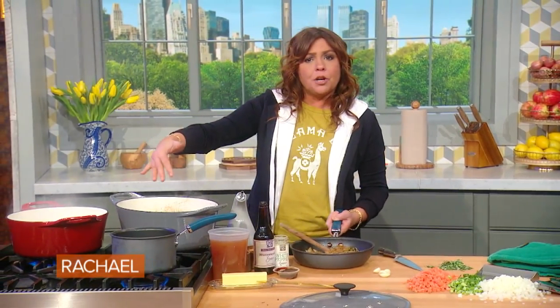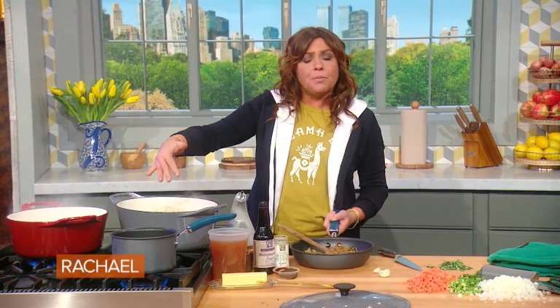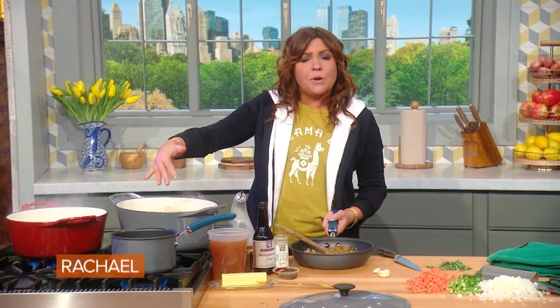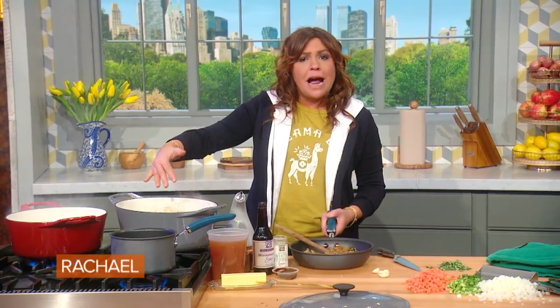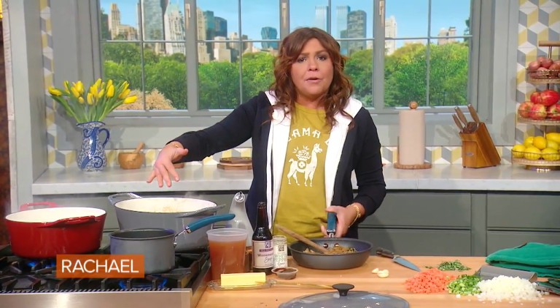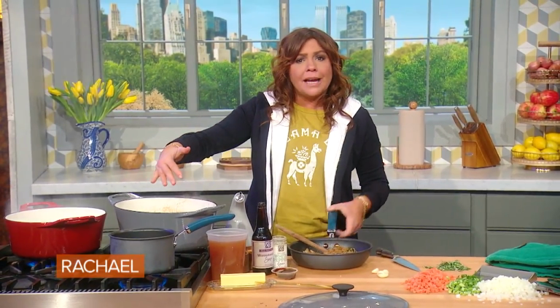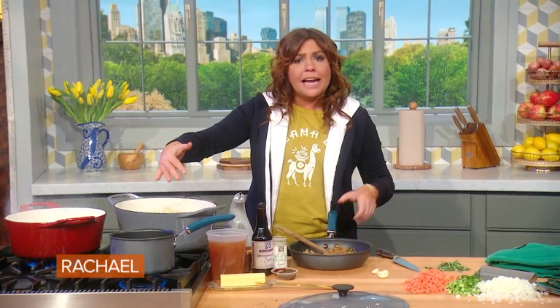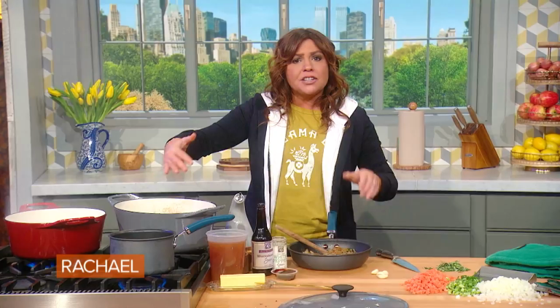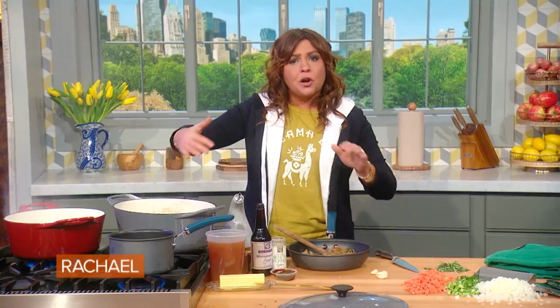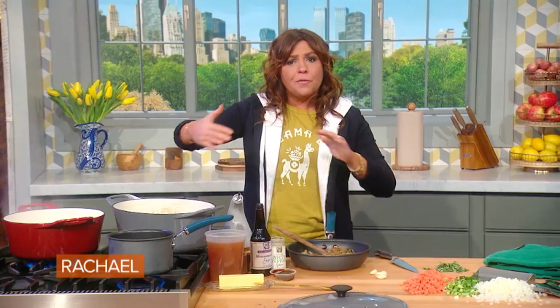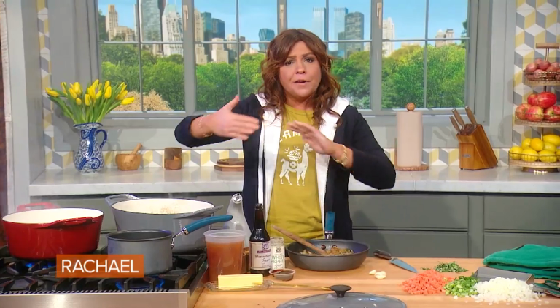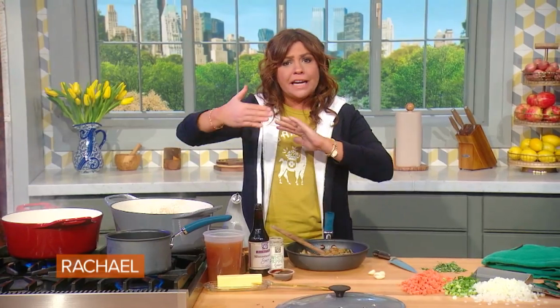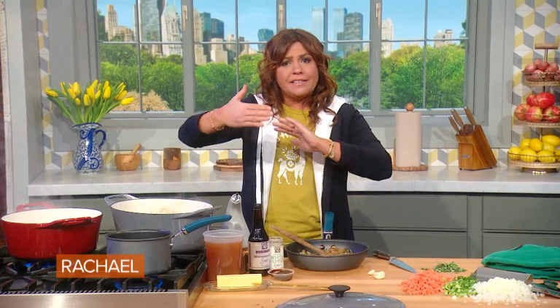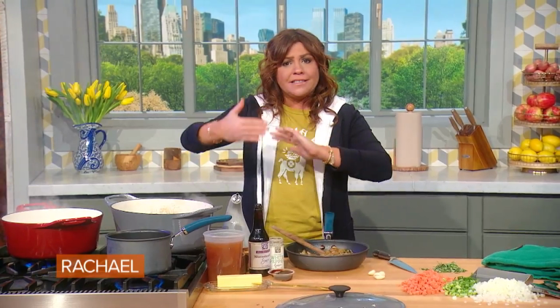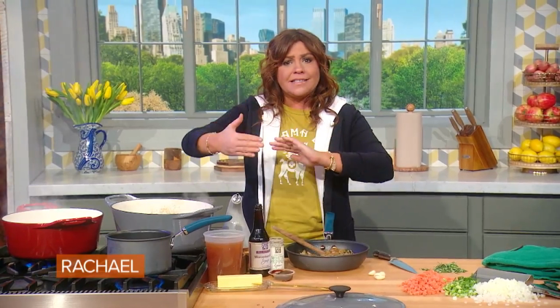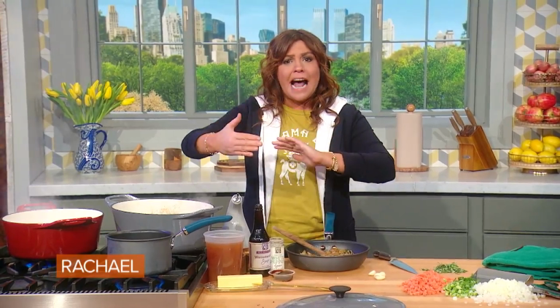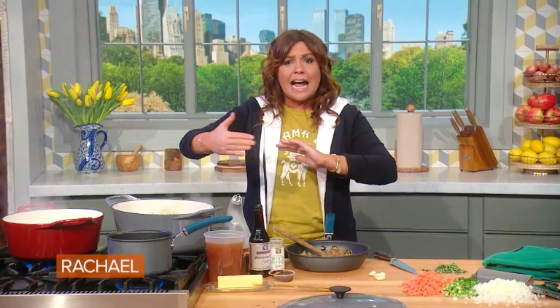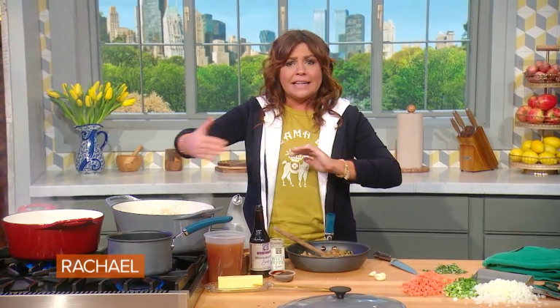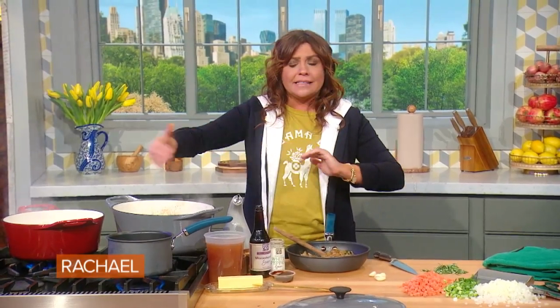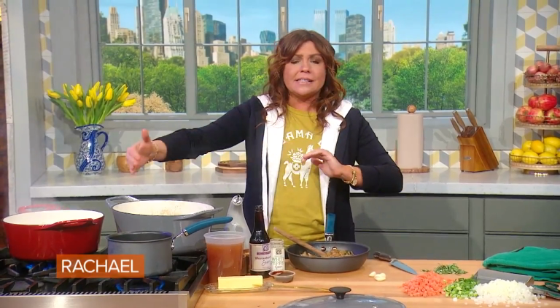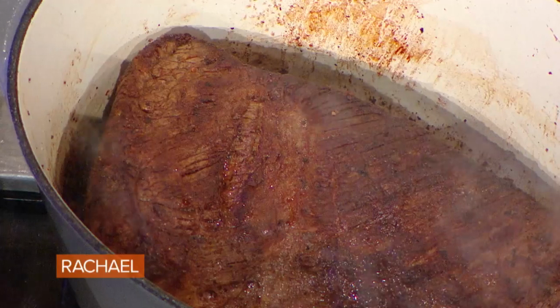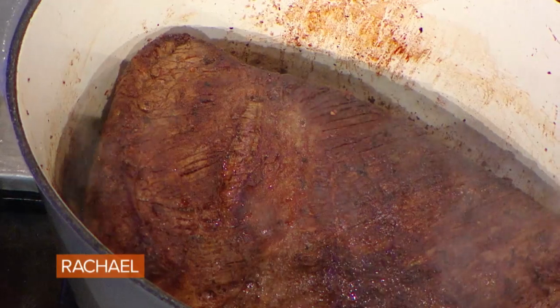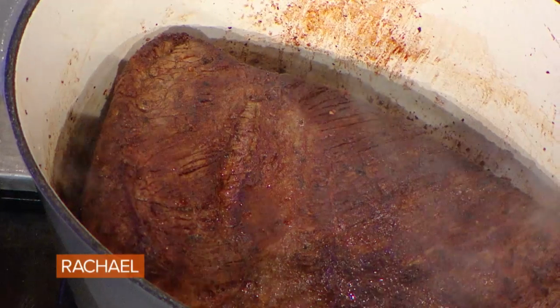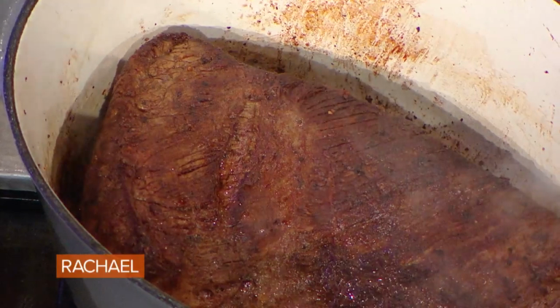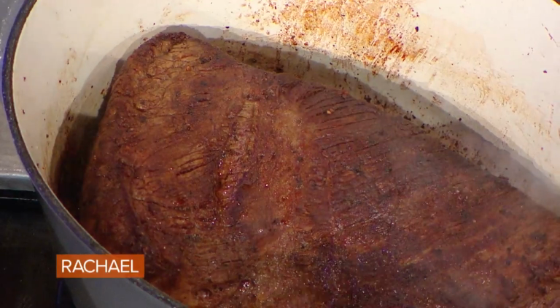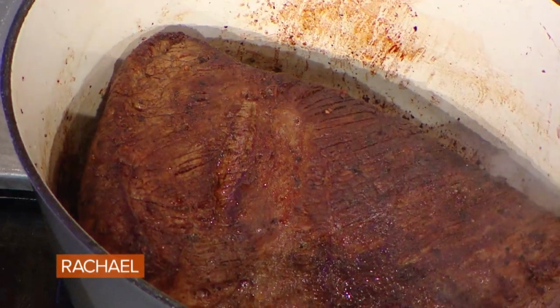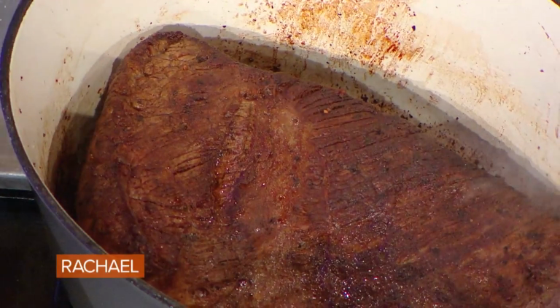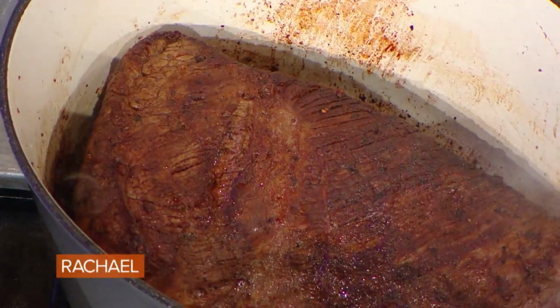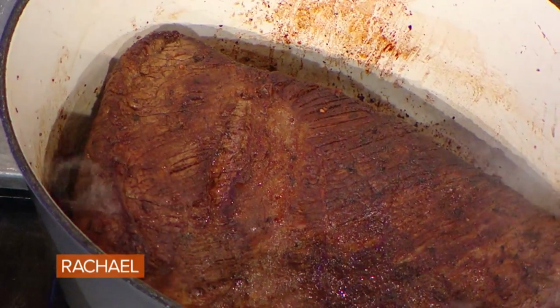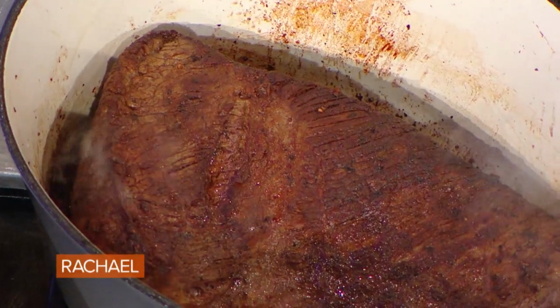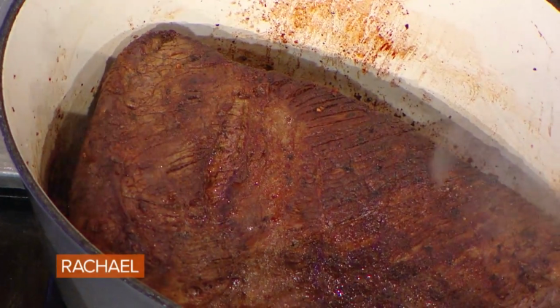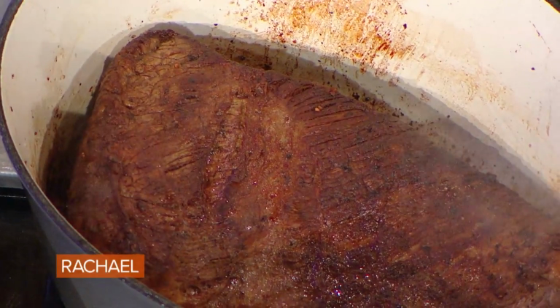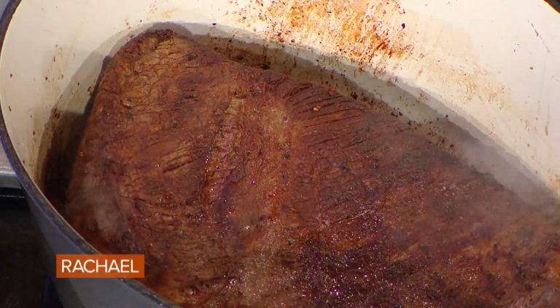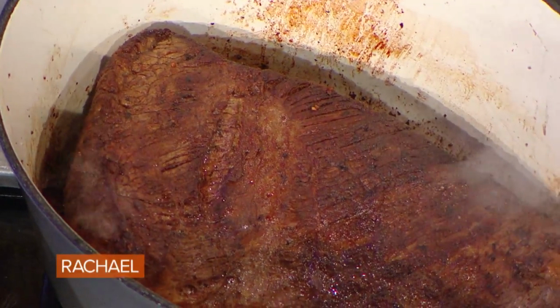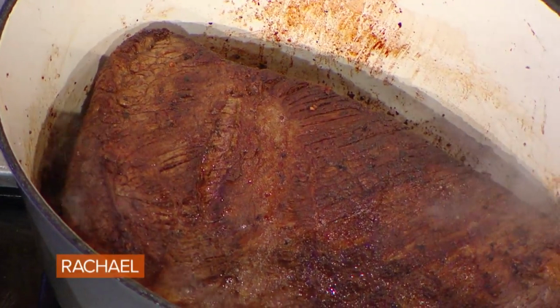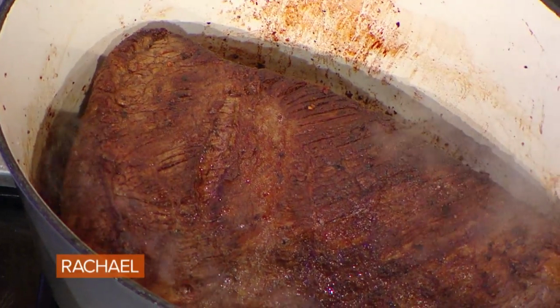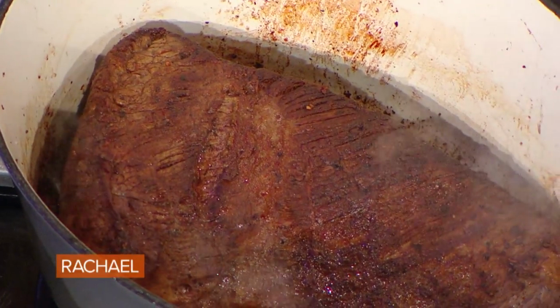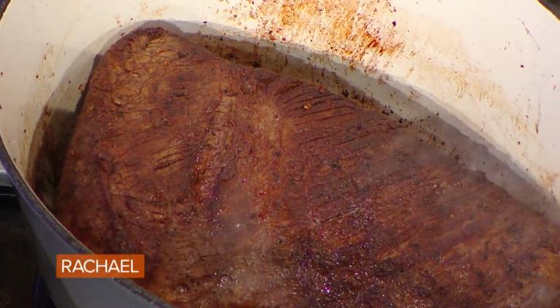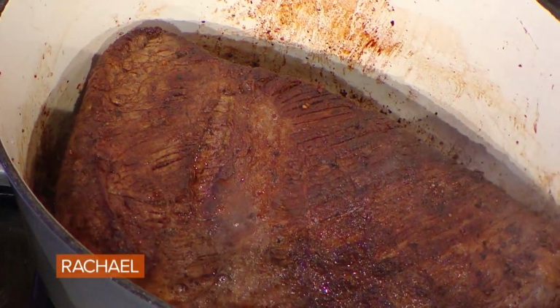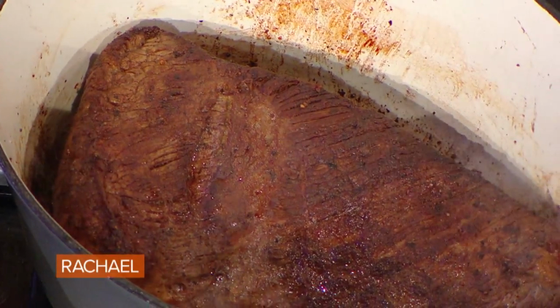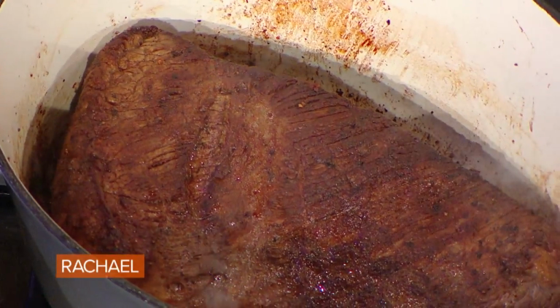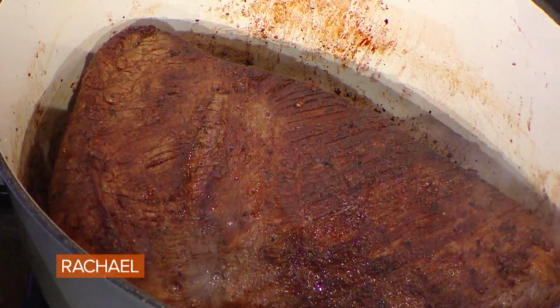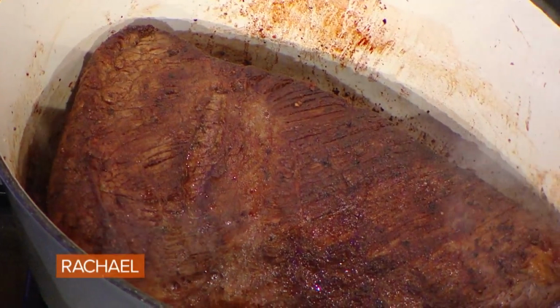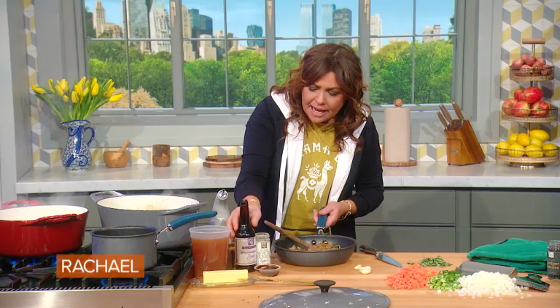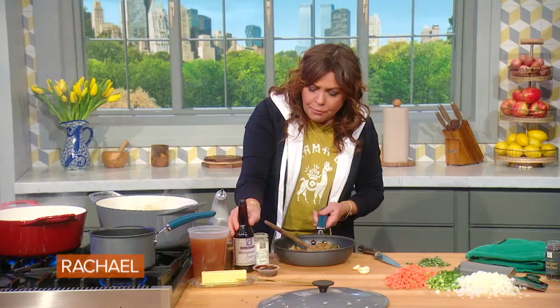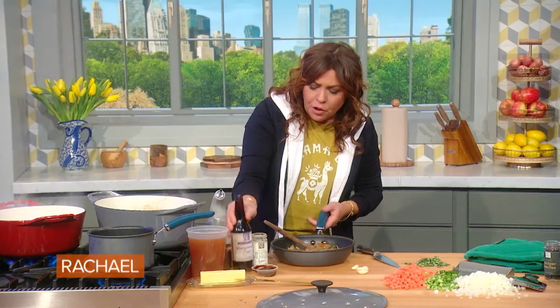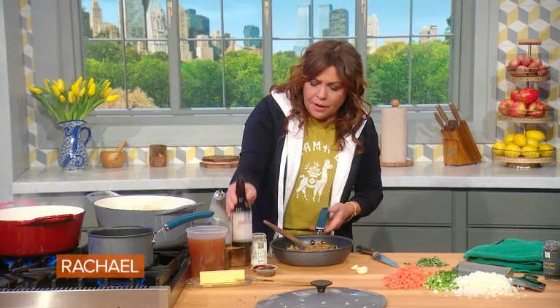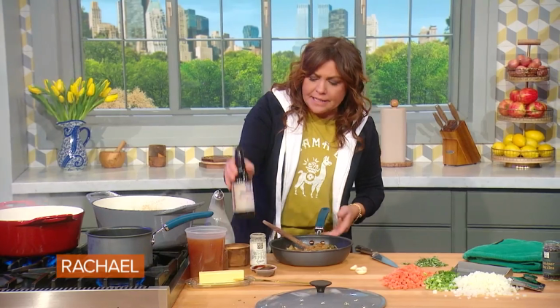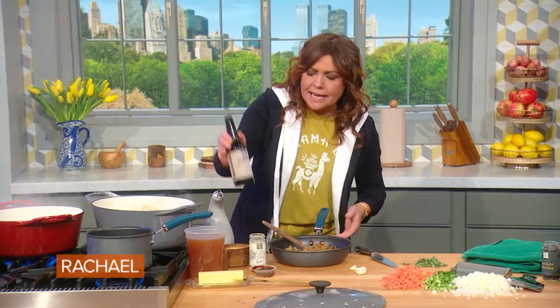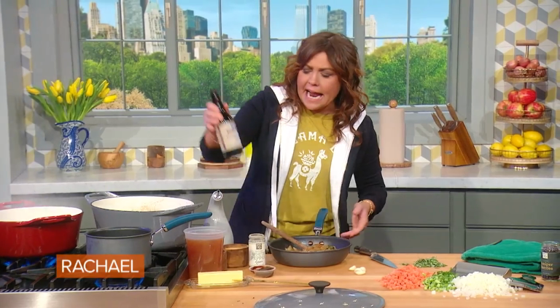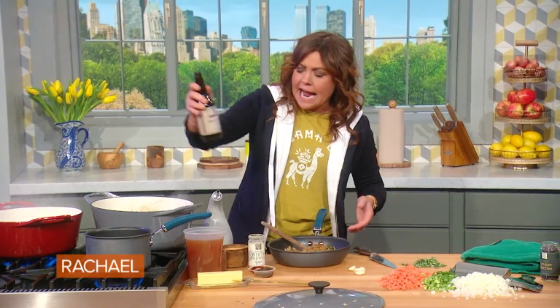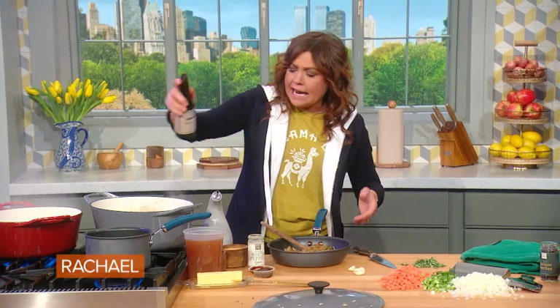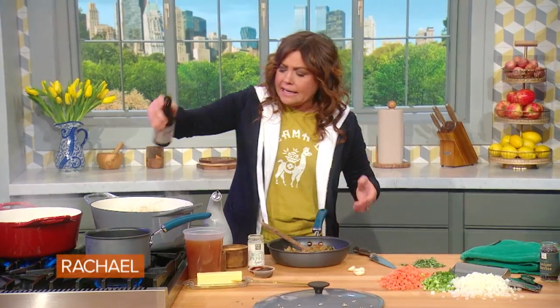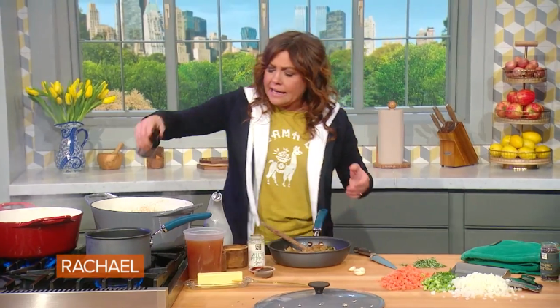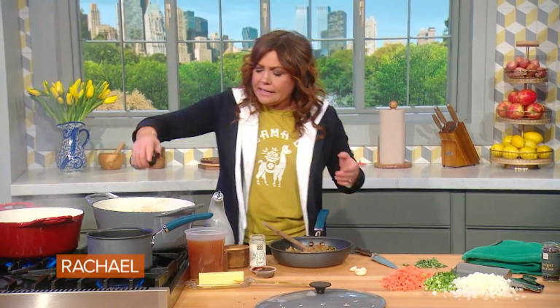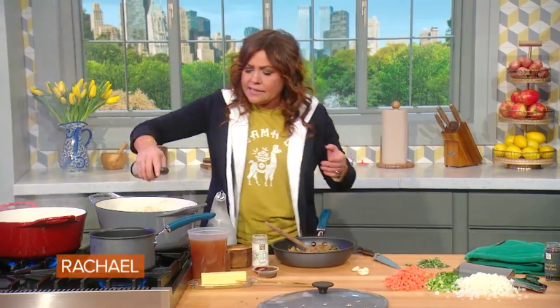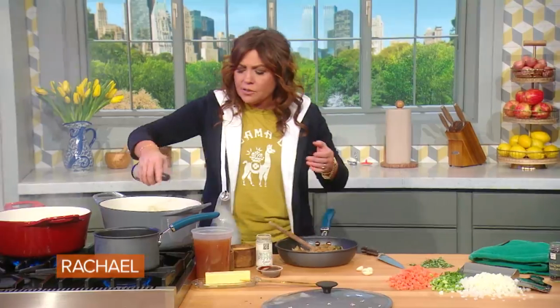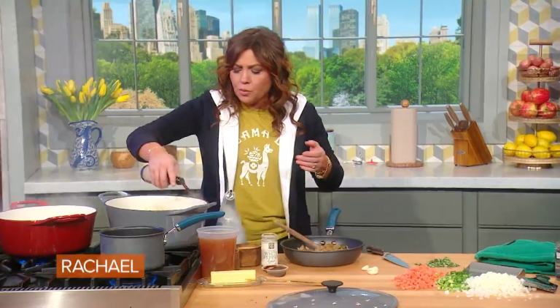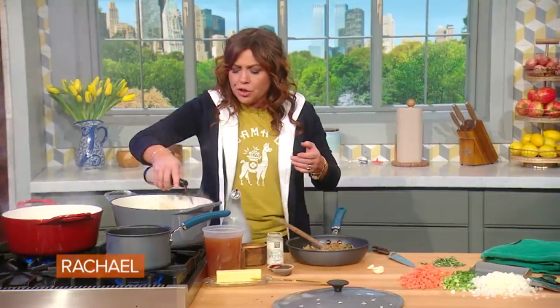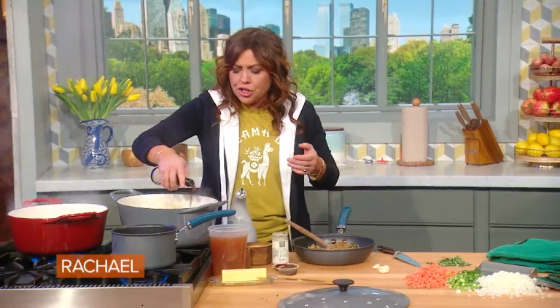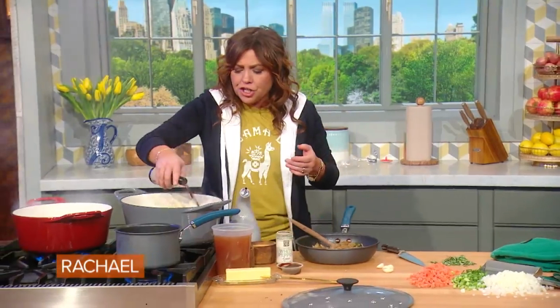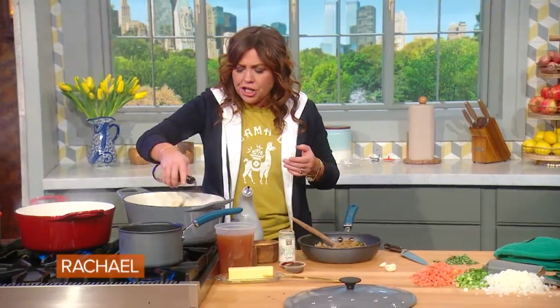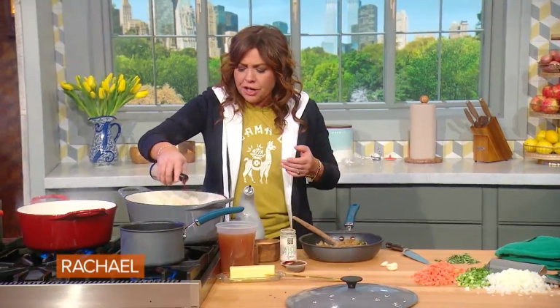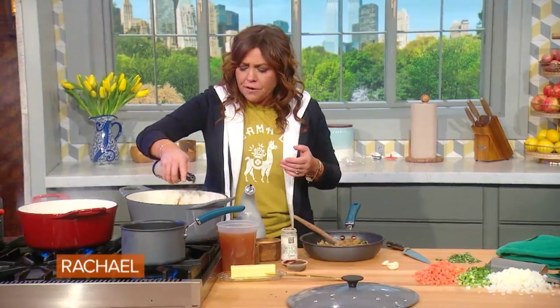When you're browning it, don't forget the sides. Brown all of the brisket, and then we're going to add some Worcestershire.